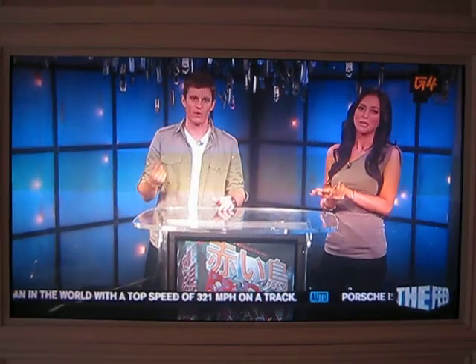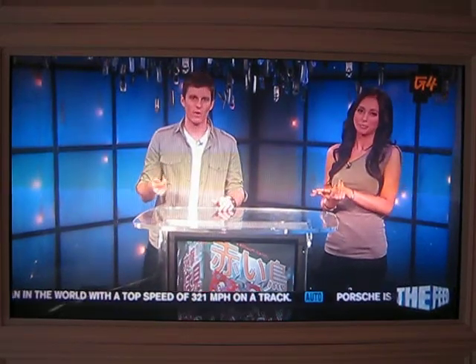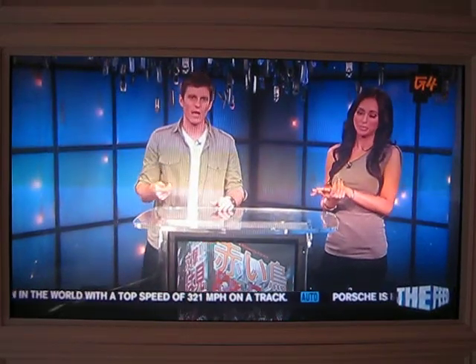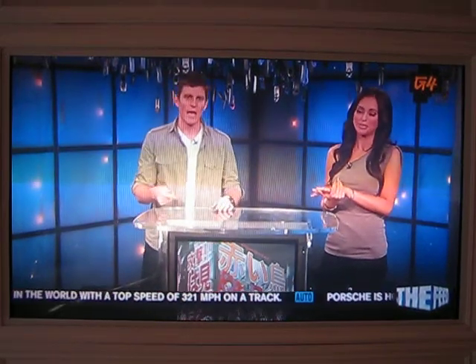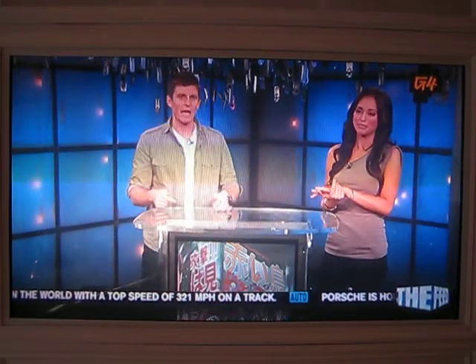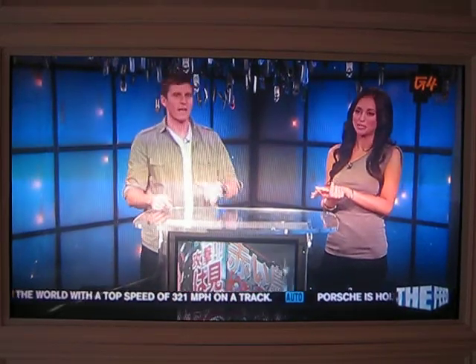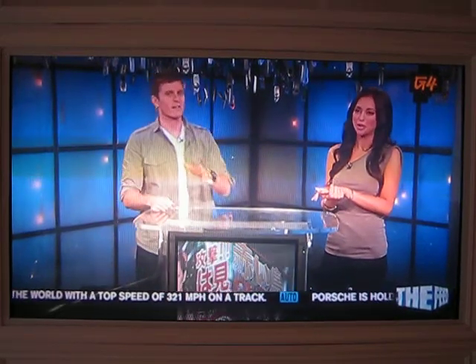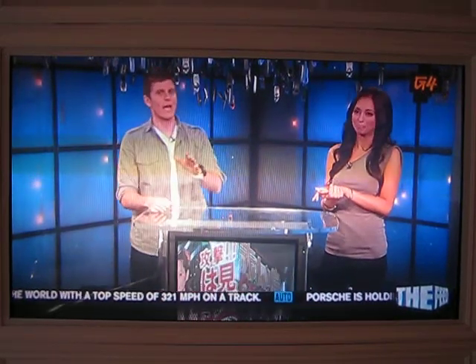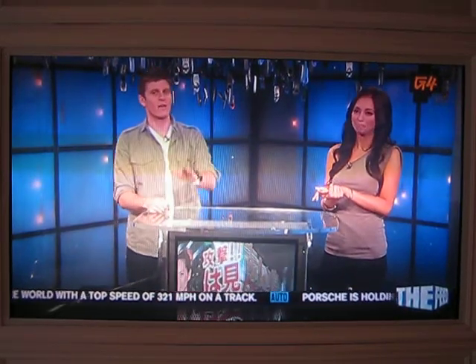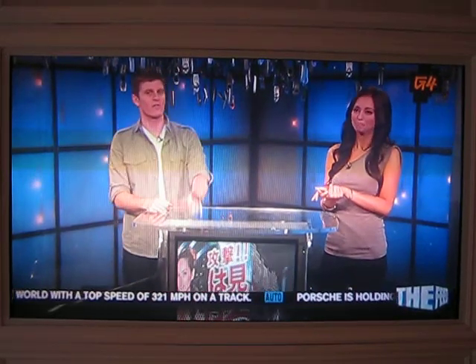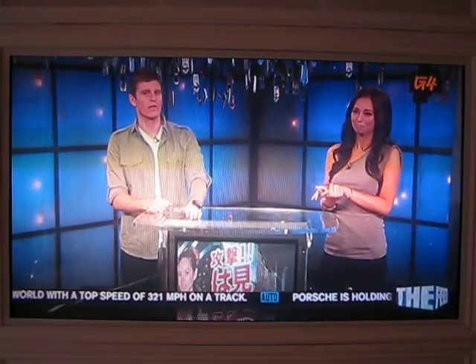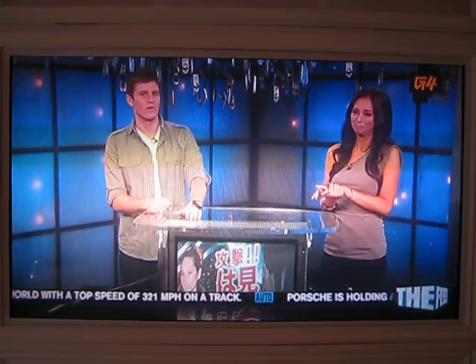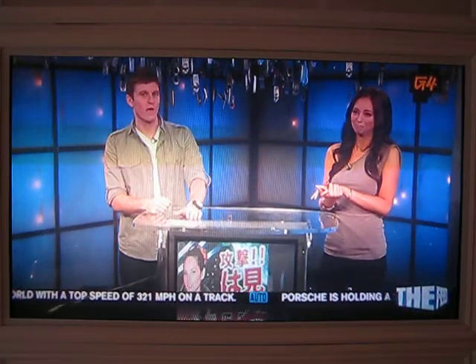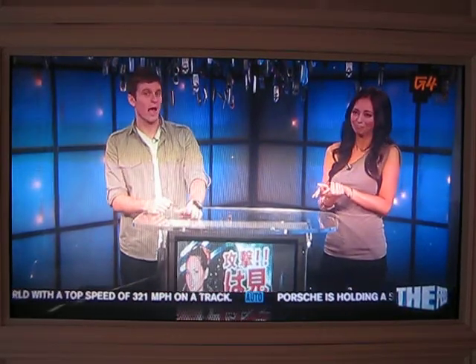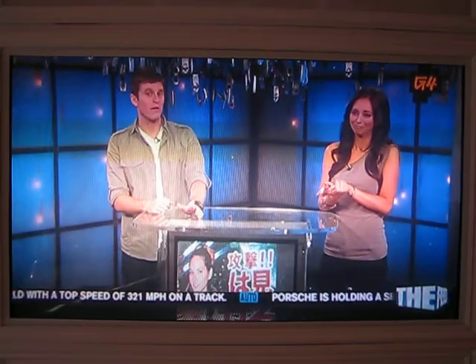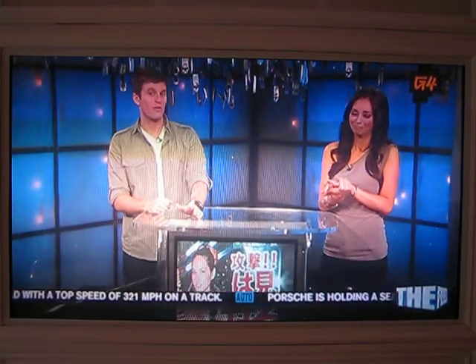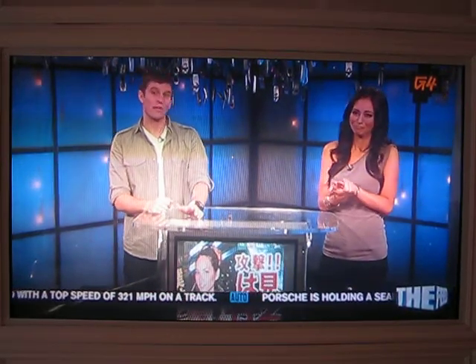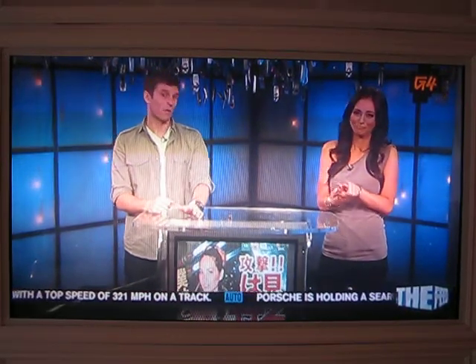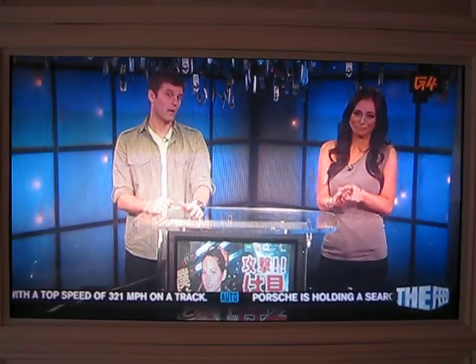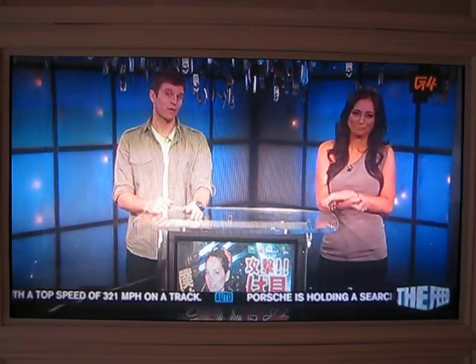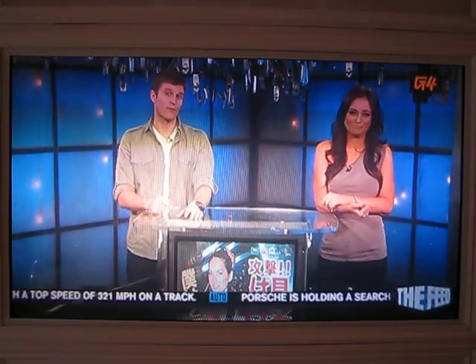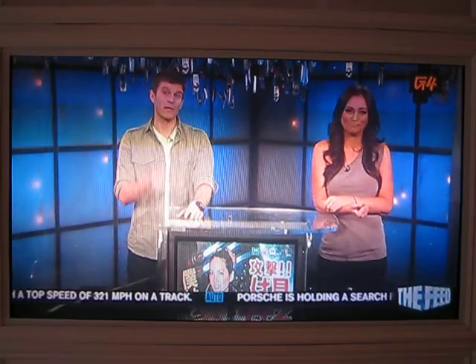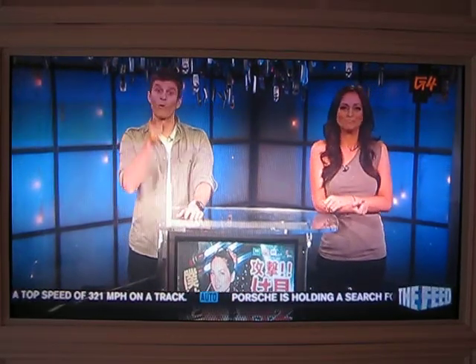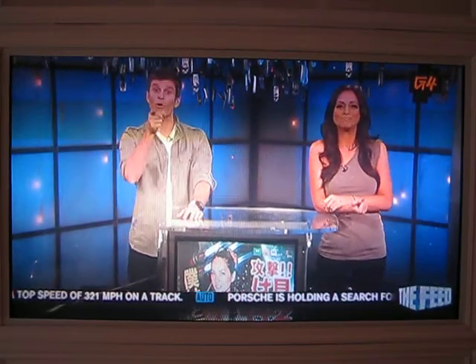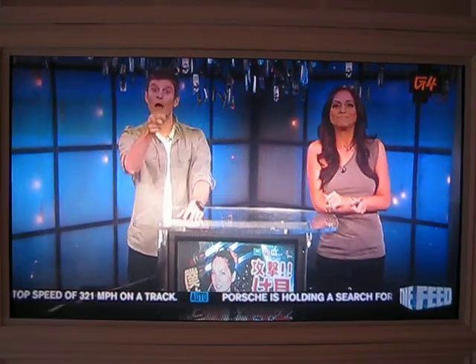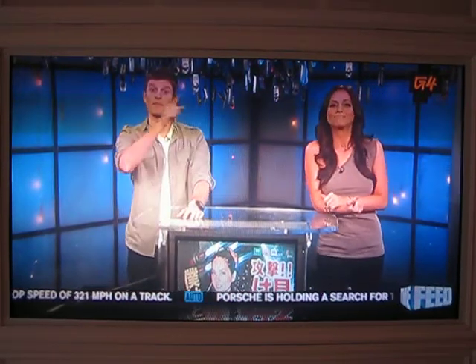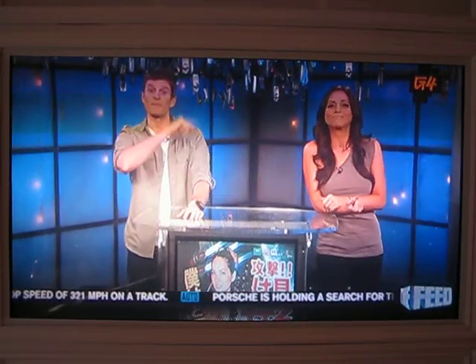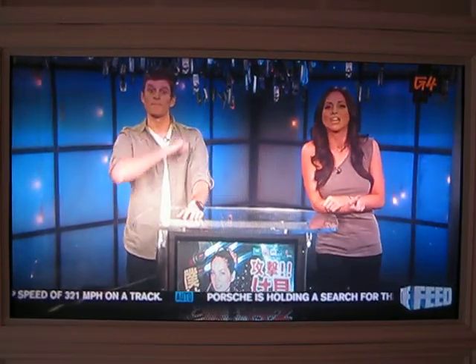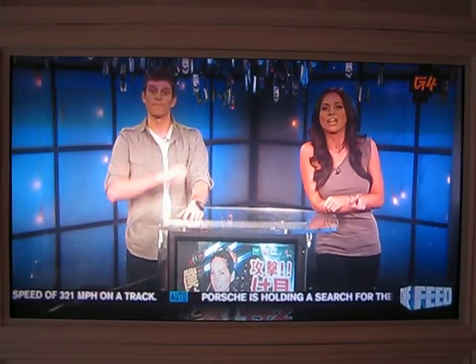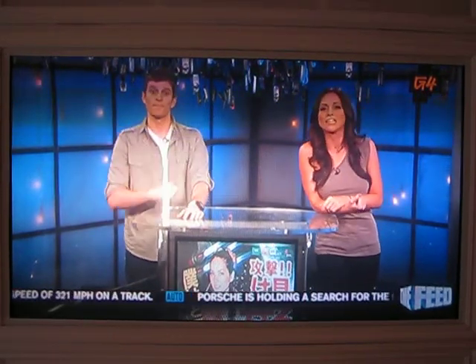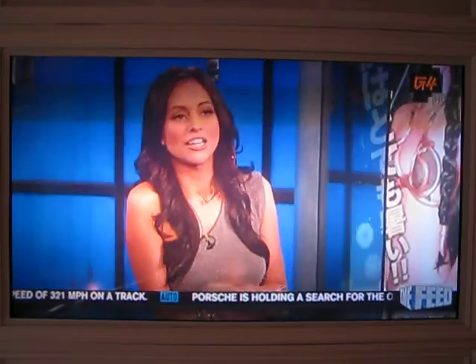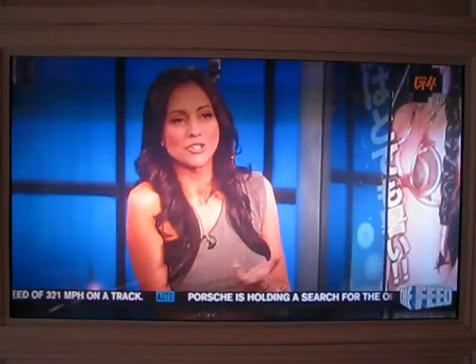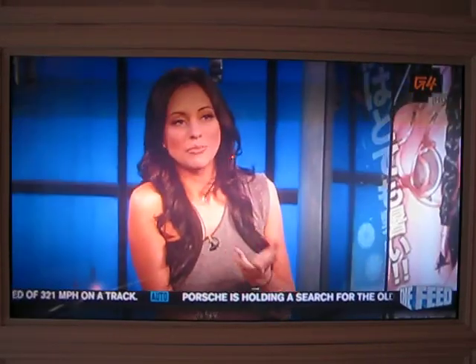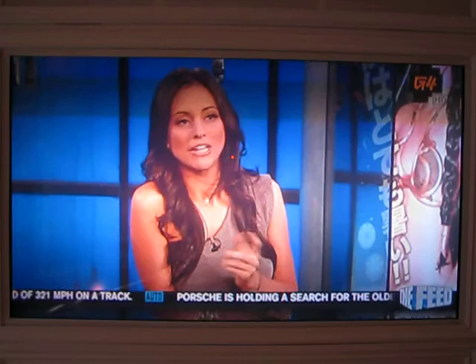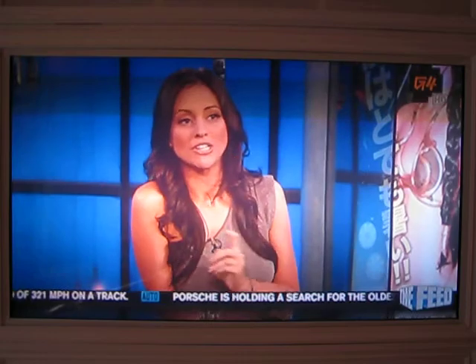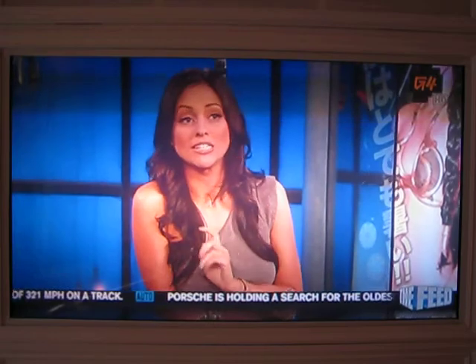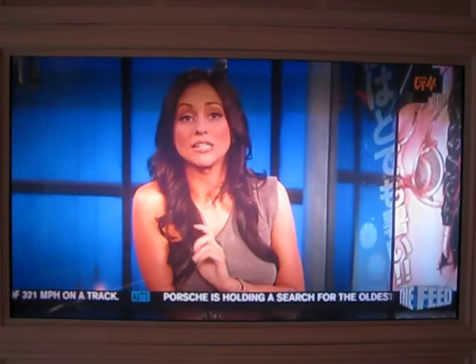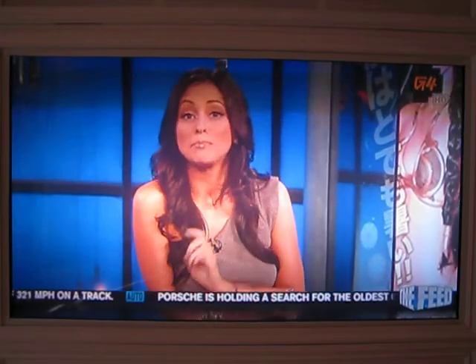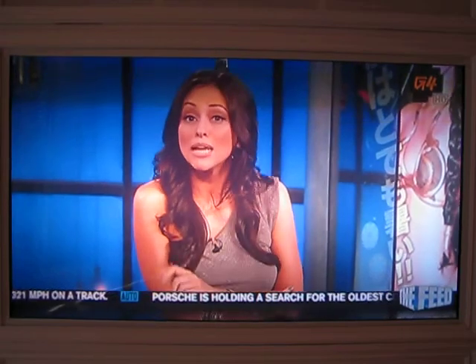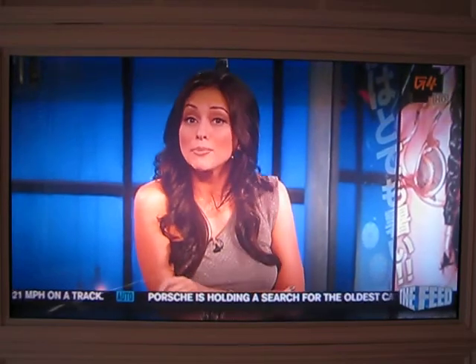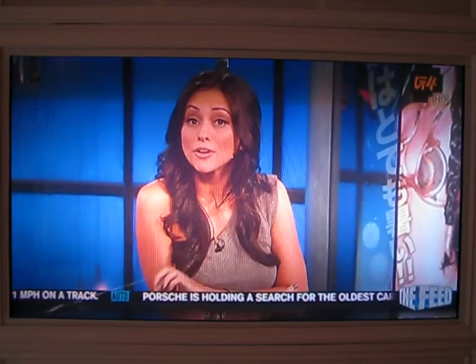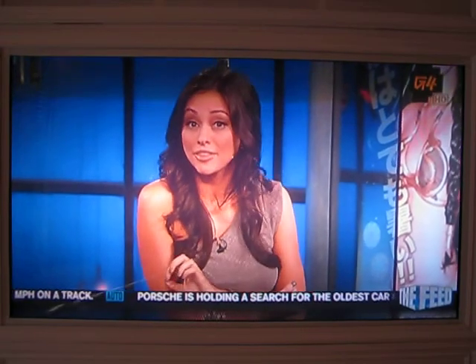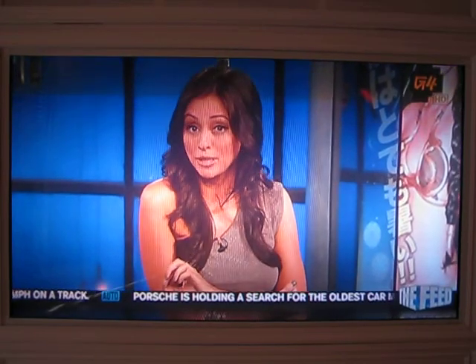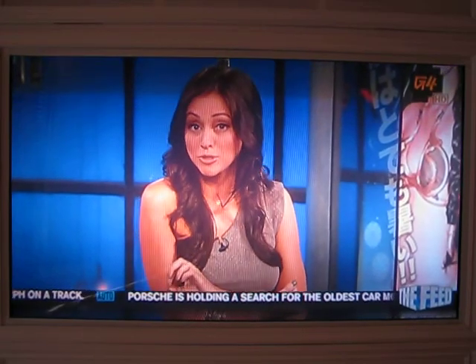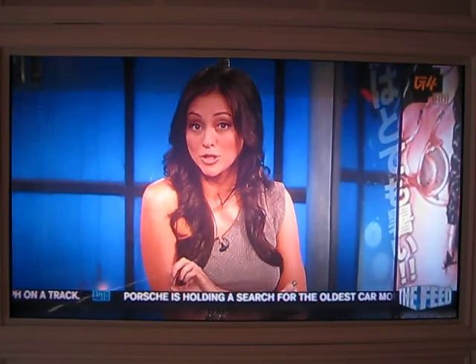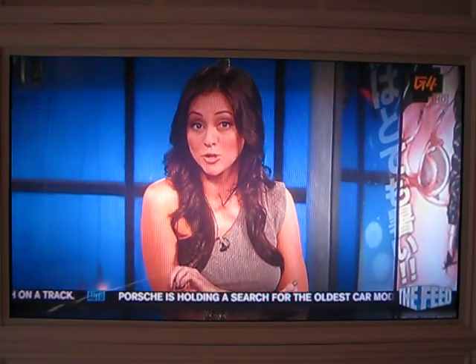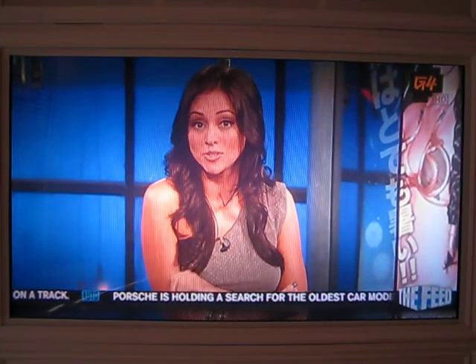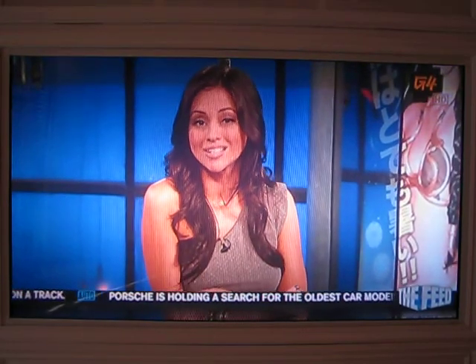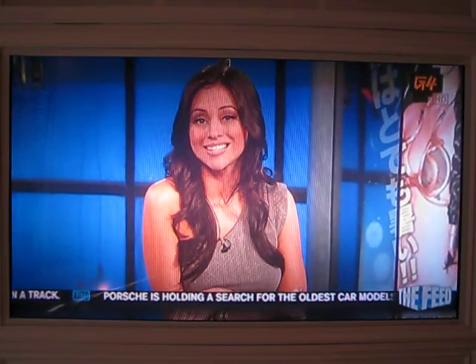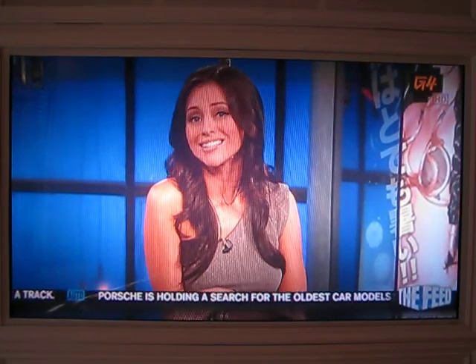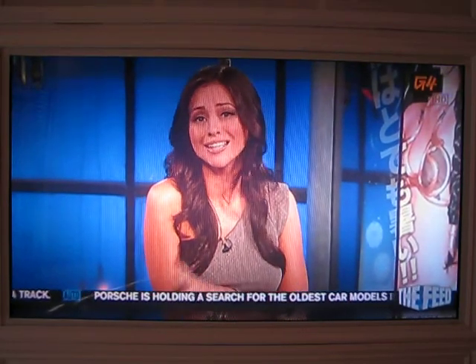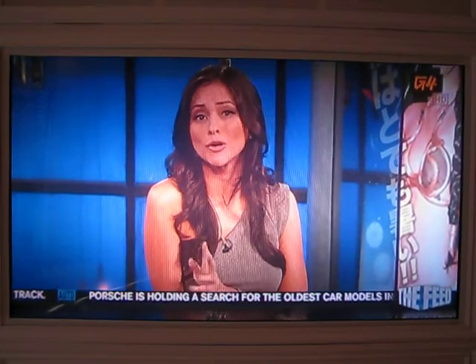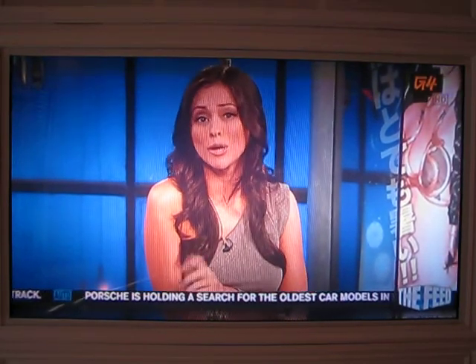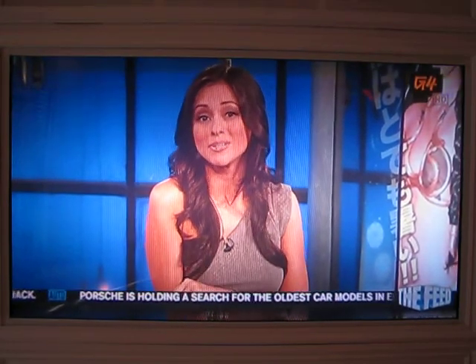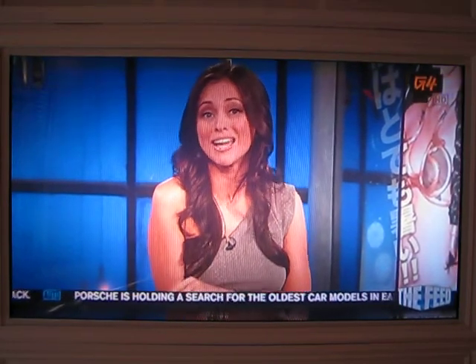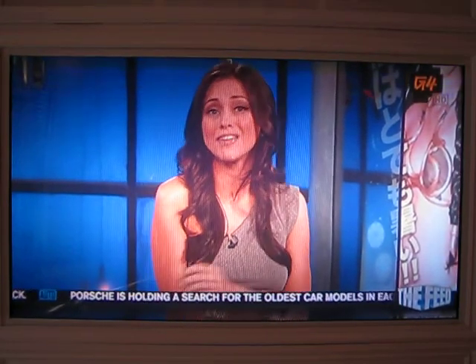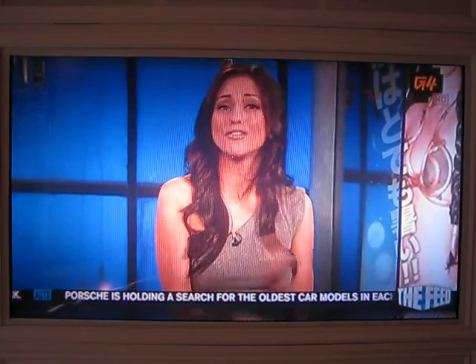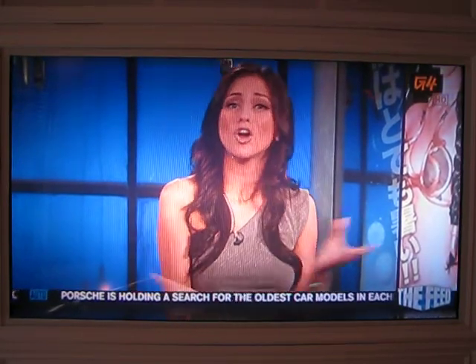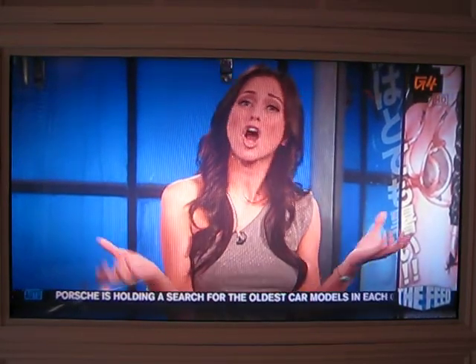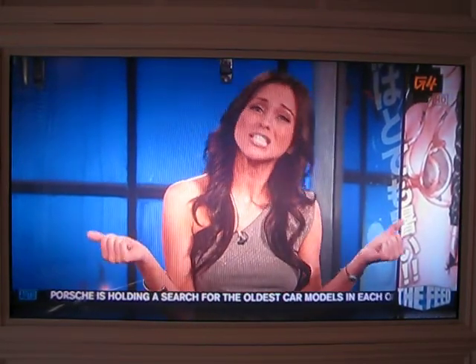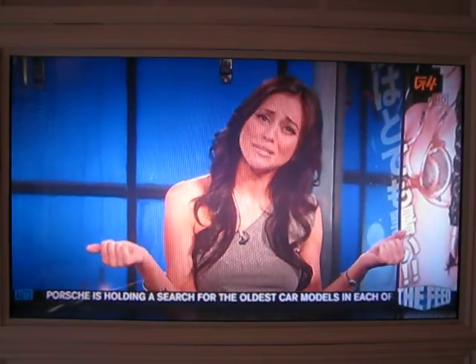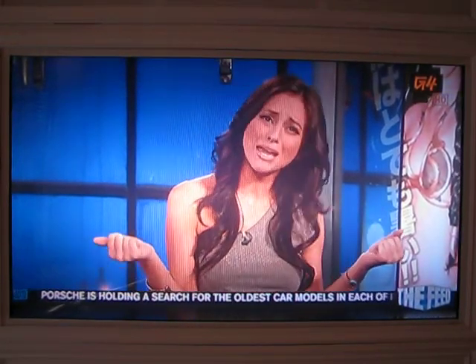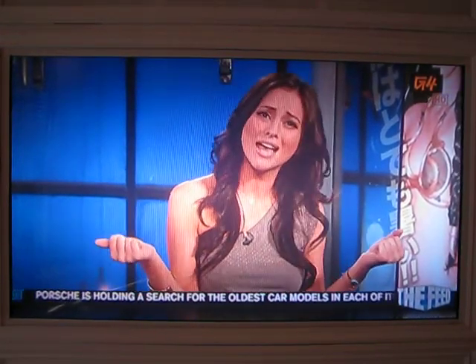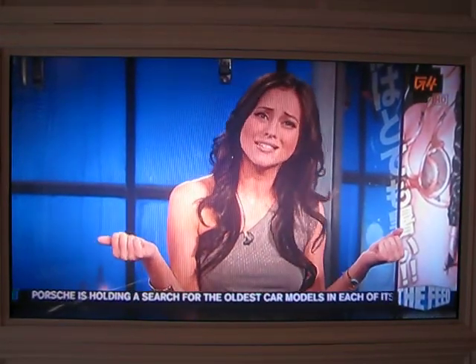Hey, designer sneakers — I think they make your feet more awesome. Unless you buy Justin Bieber themed shoes, because that's like kryptonite for awesomeness.